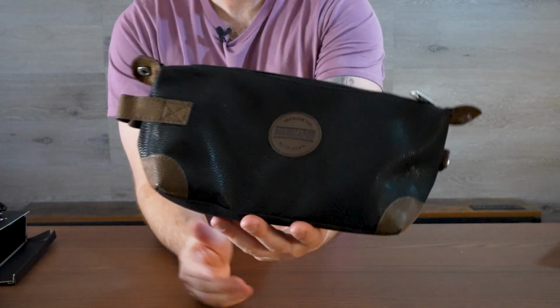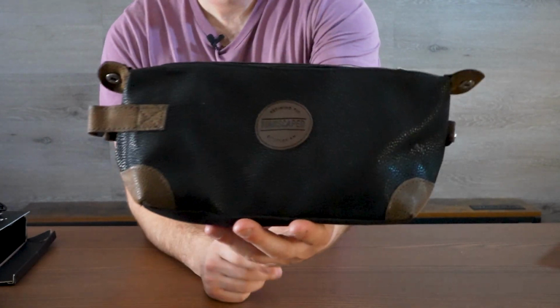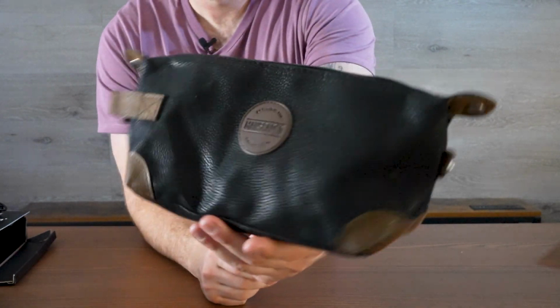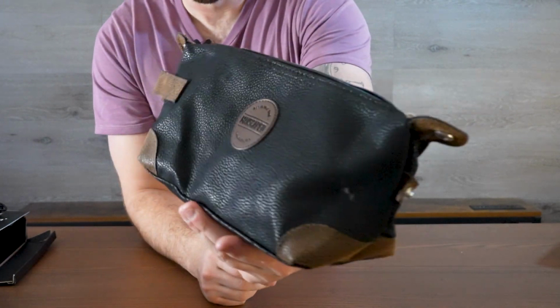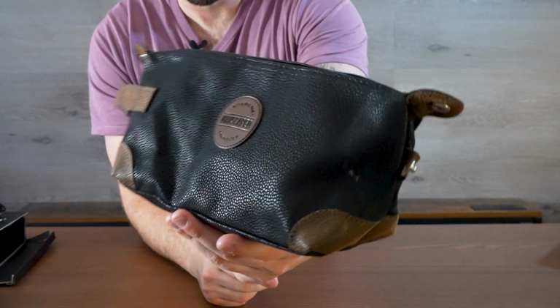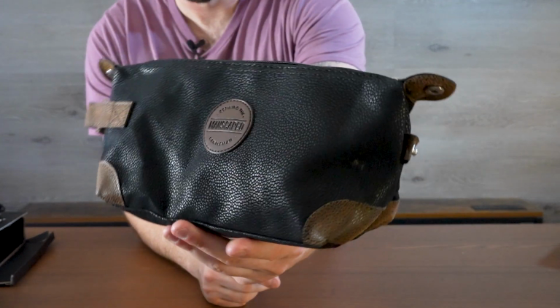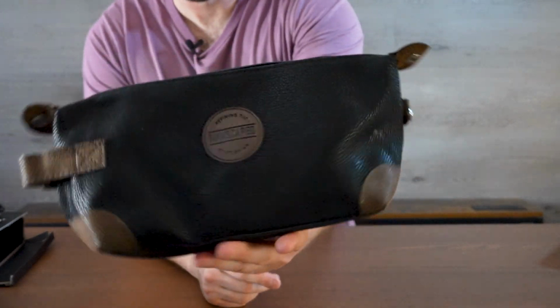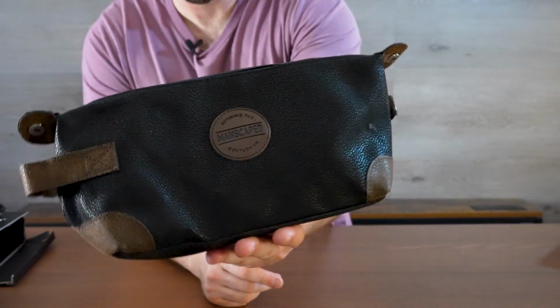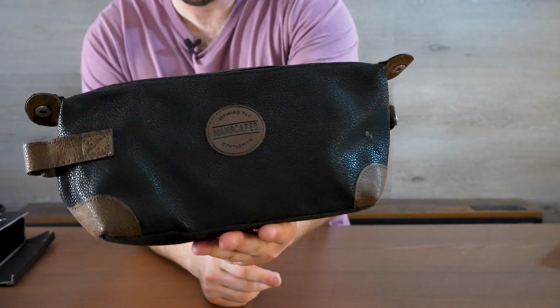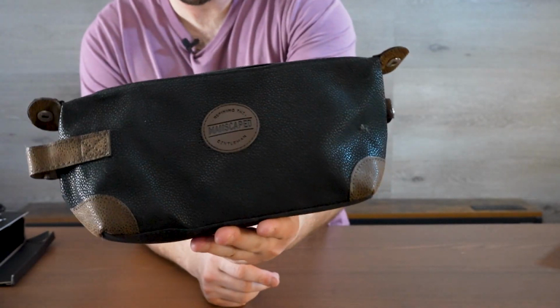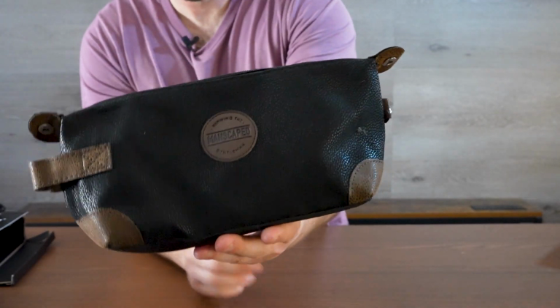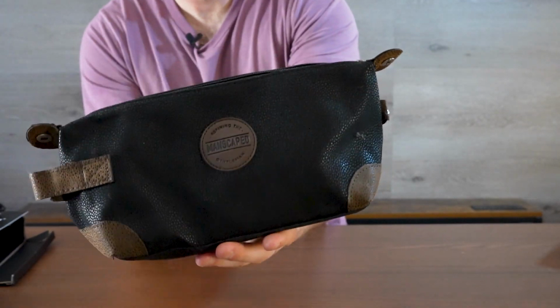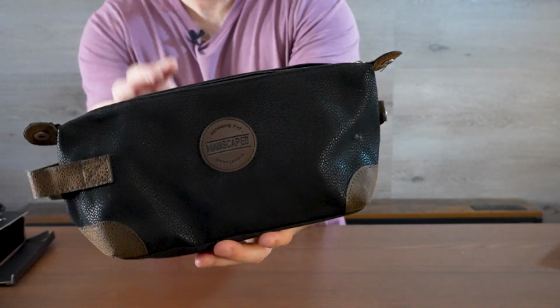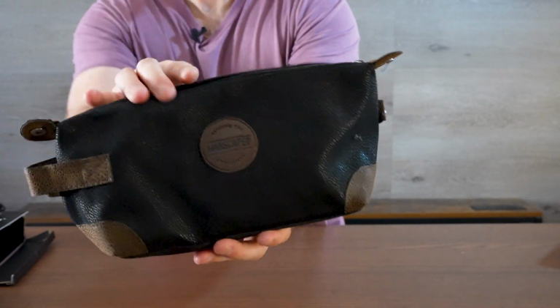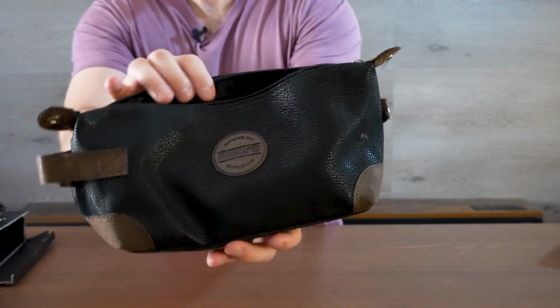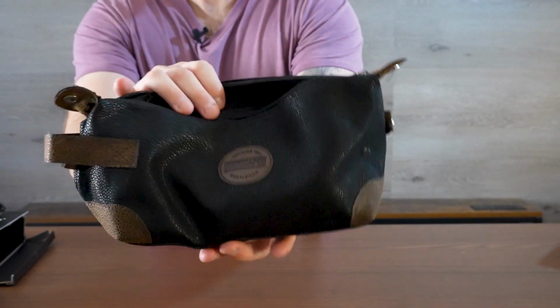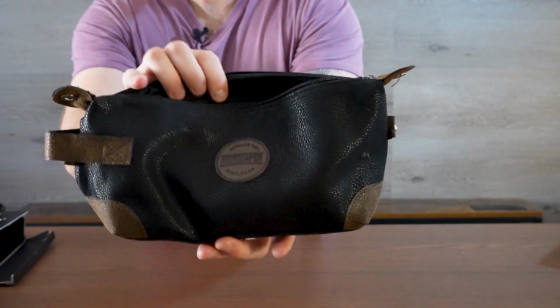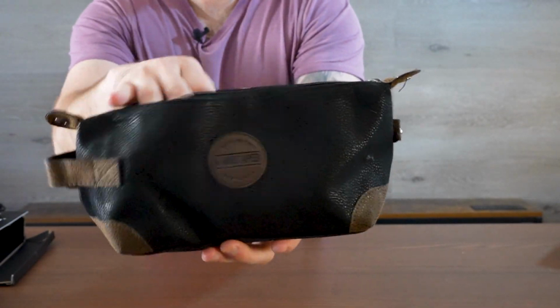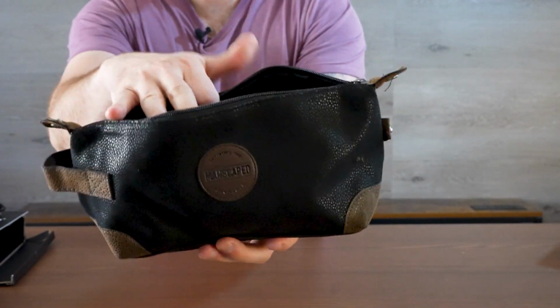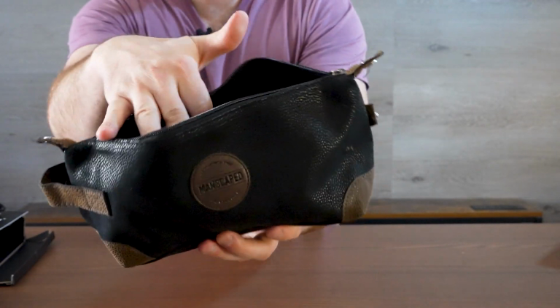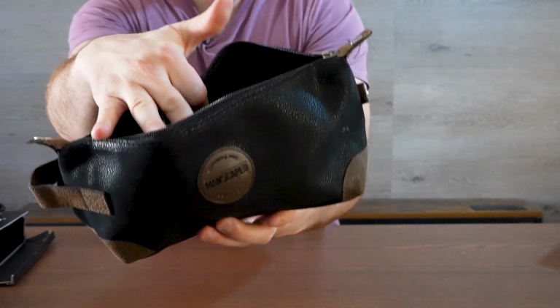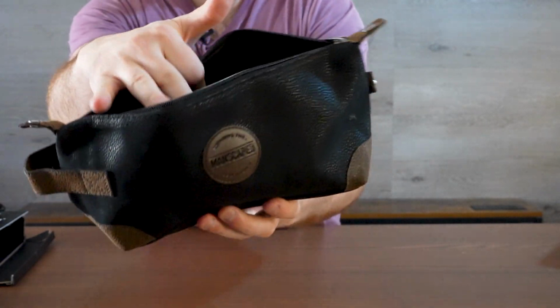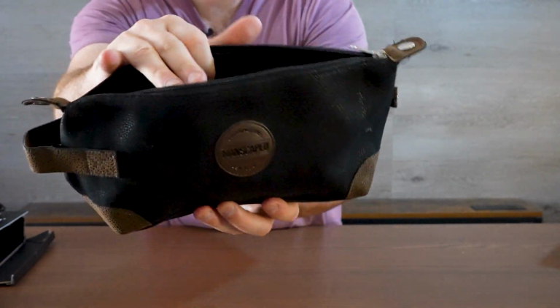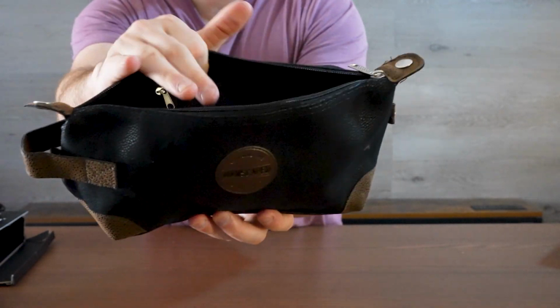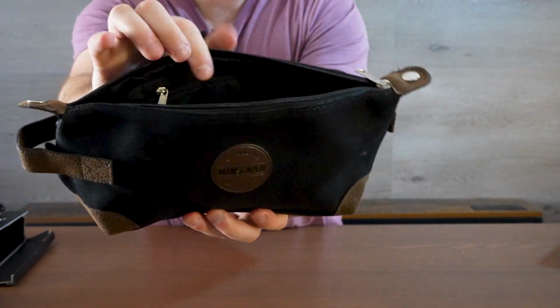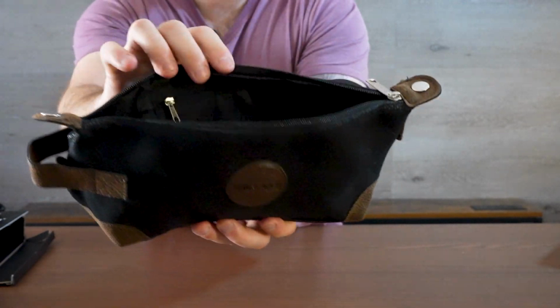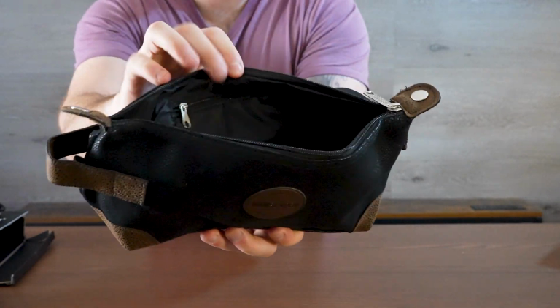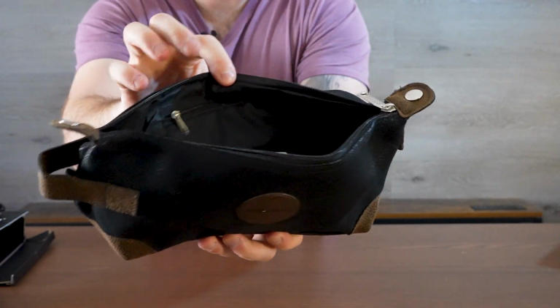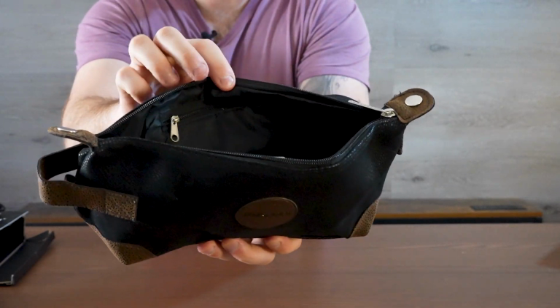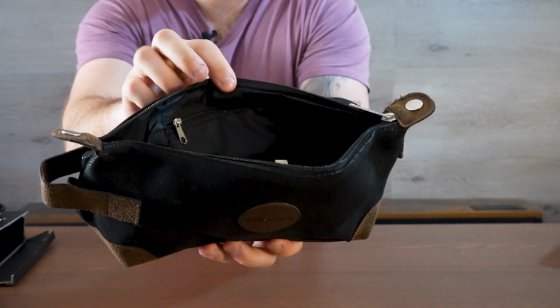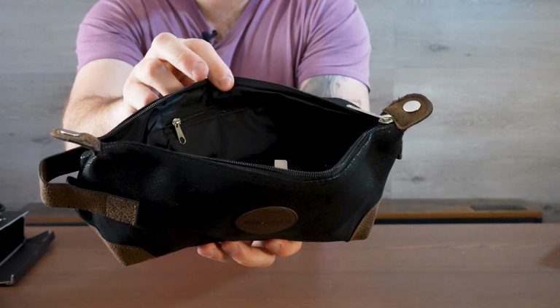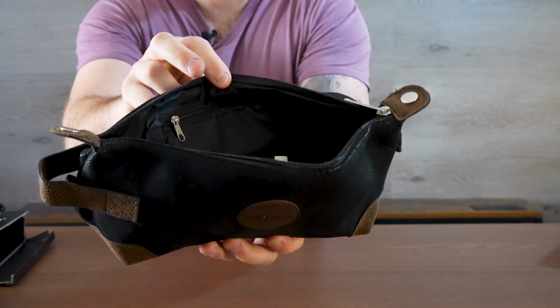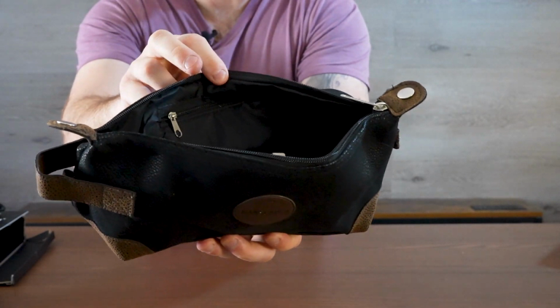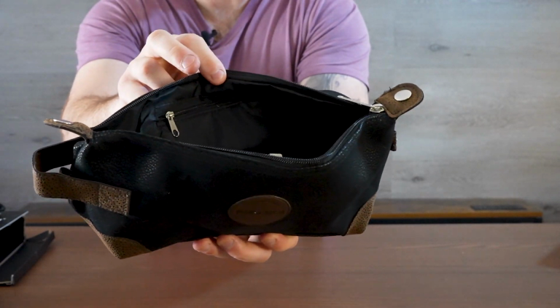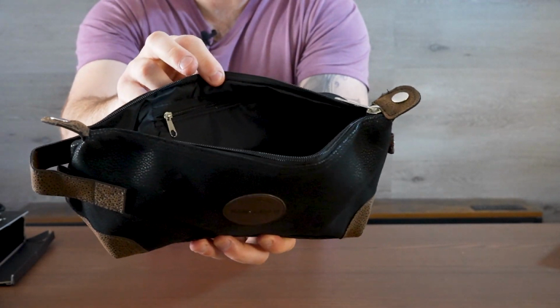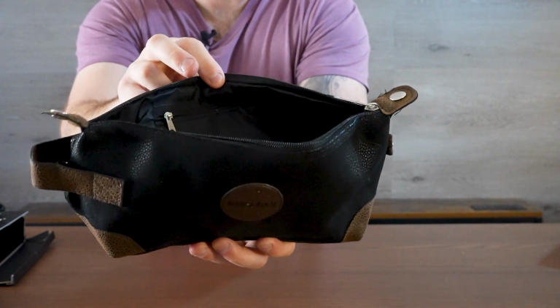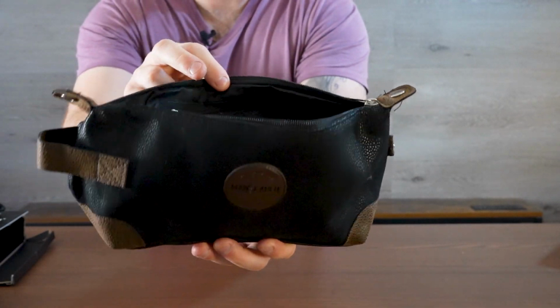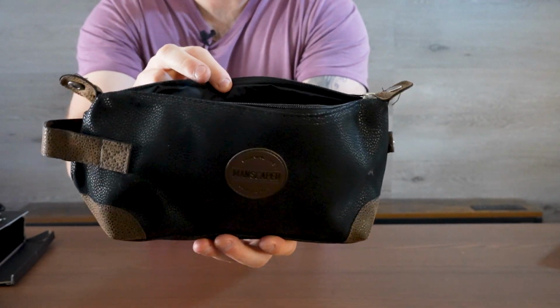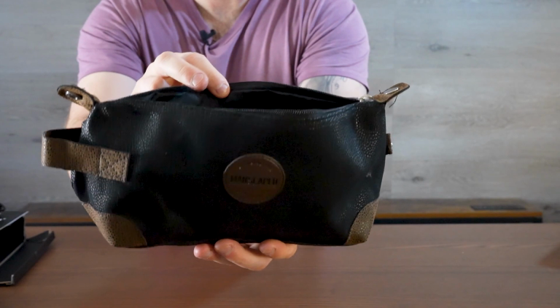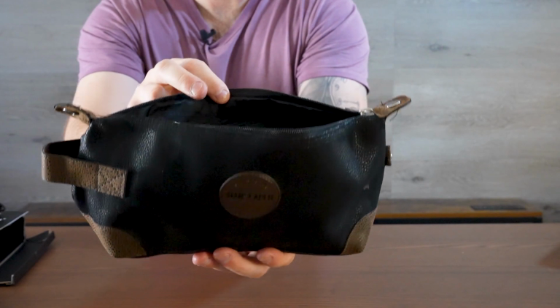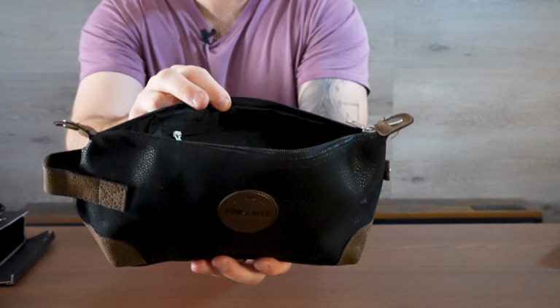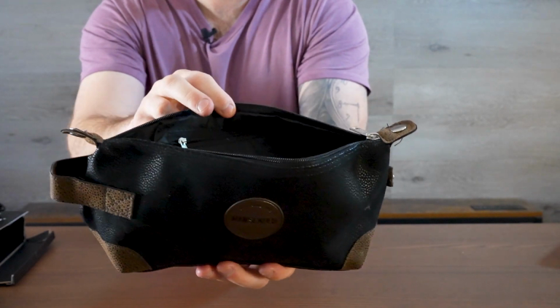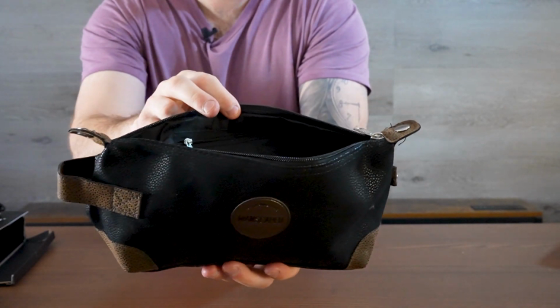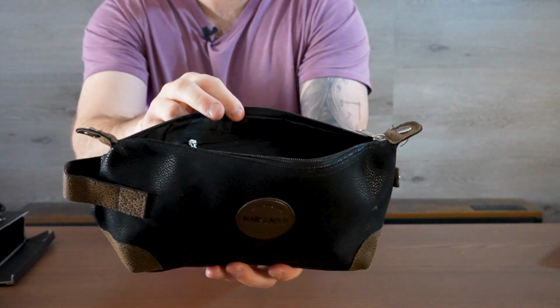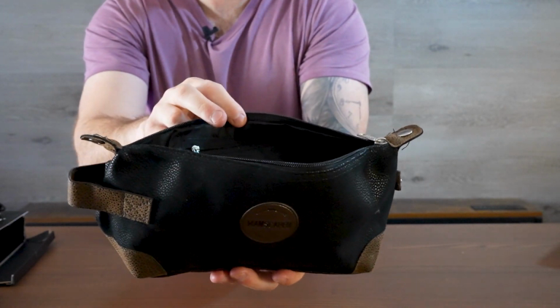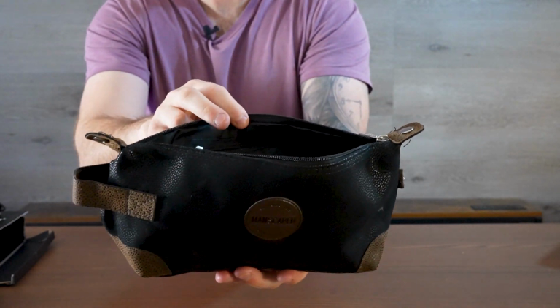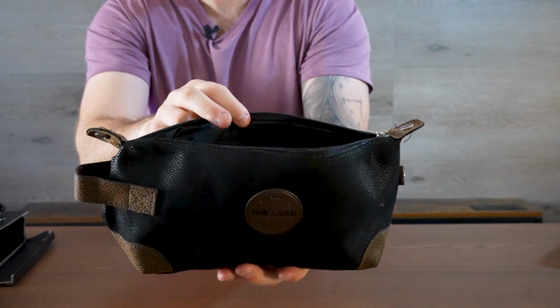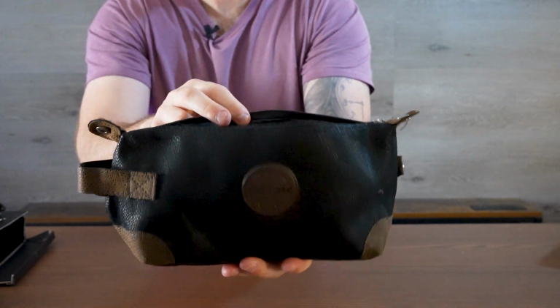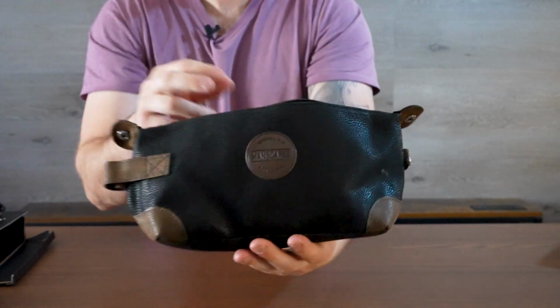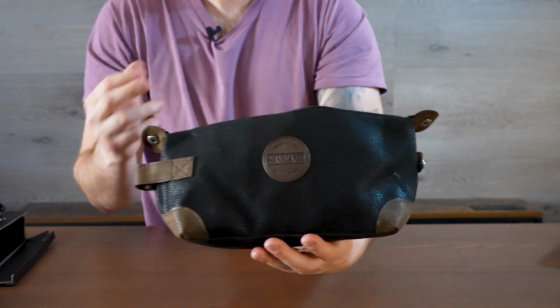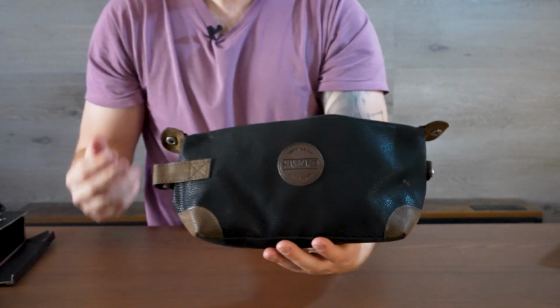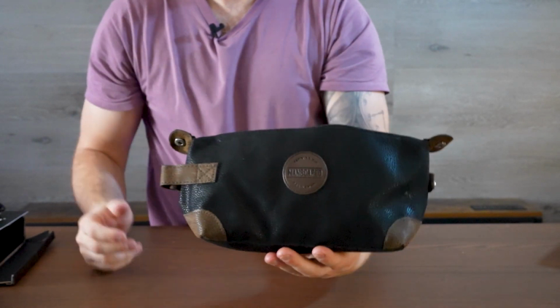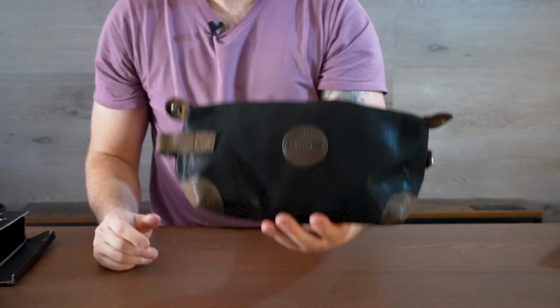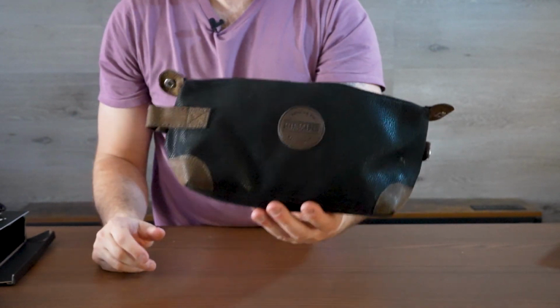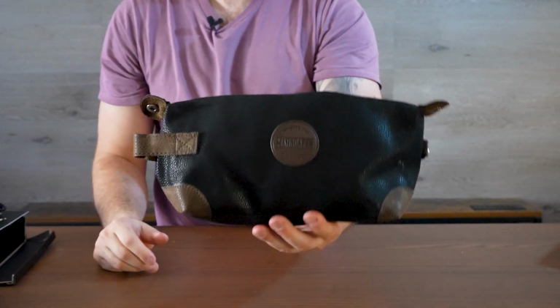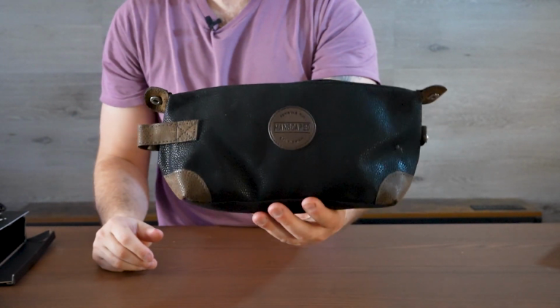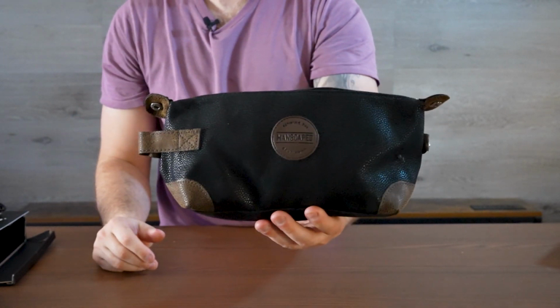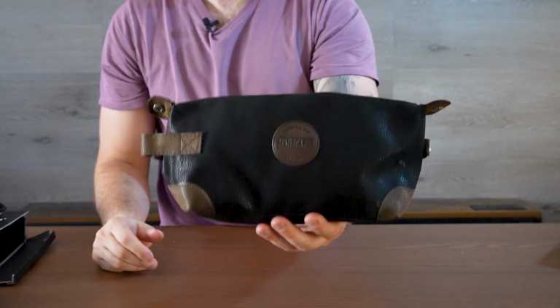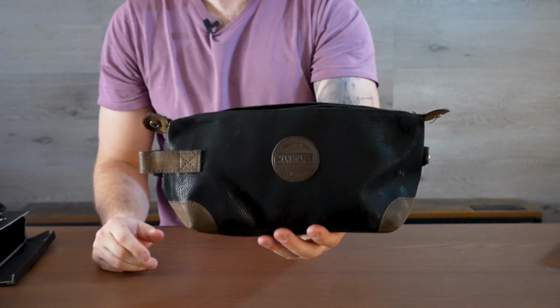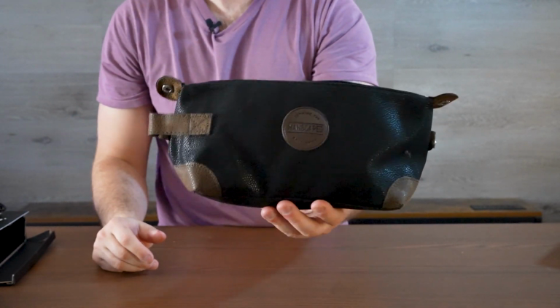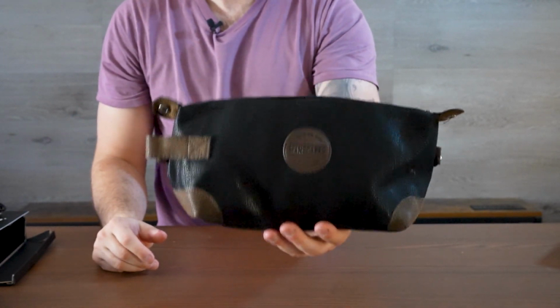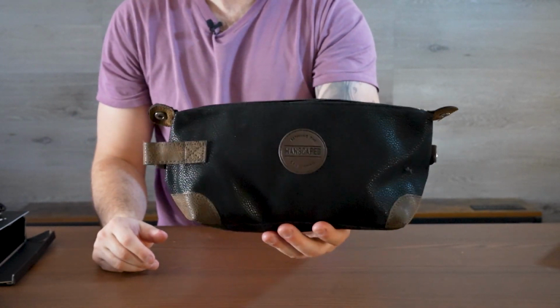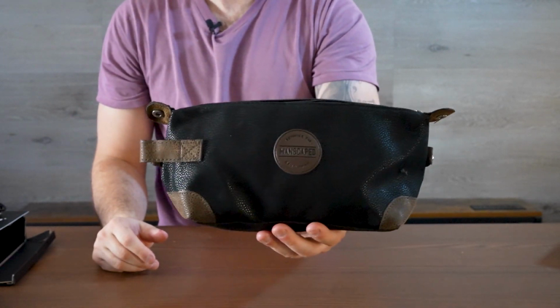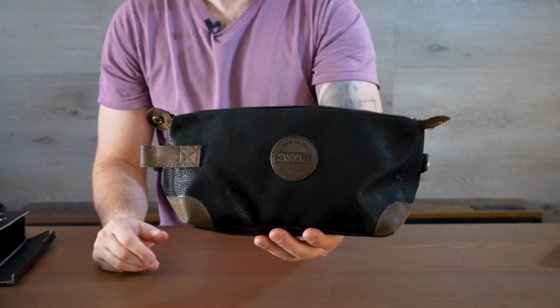It just fits everything inside, so what a great kit and what a great size for traveling.